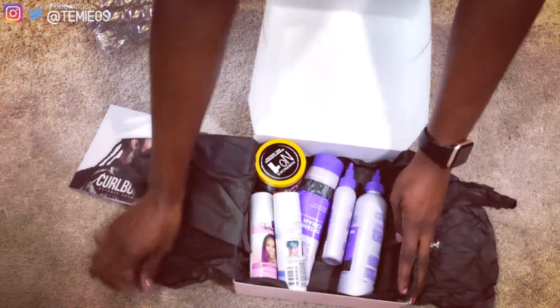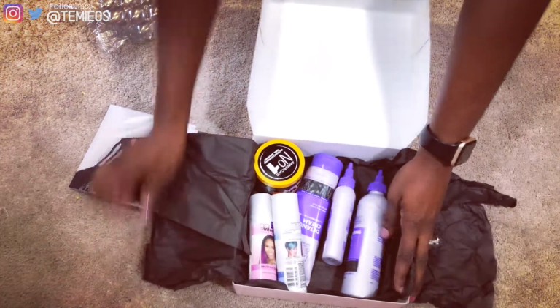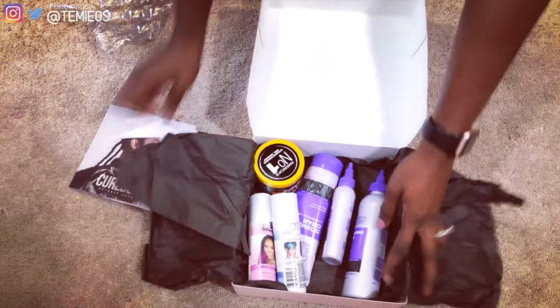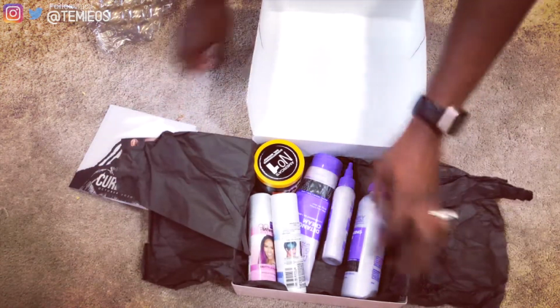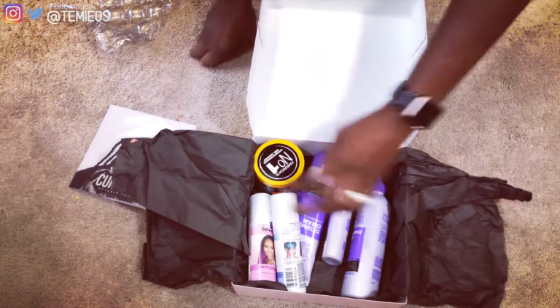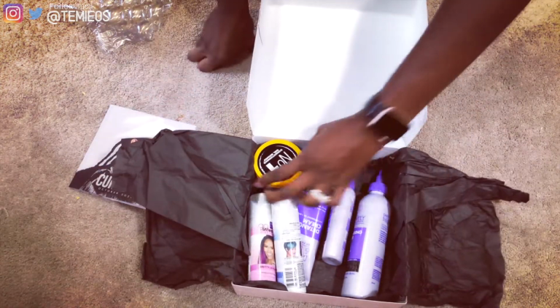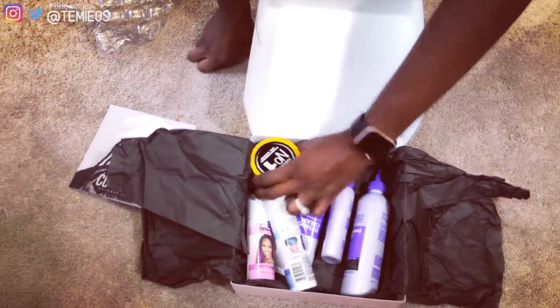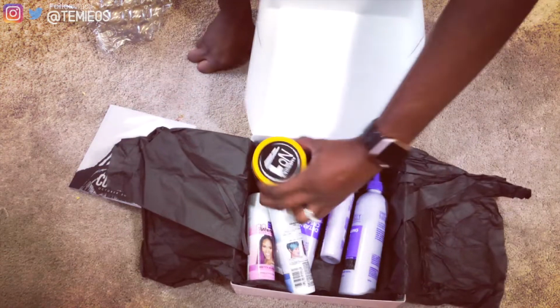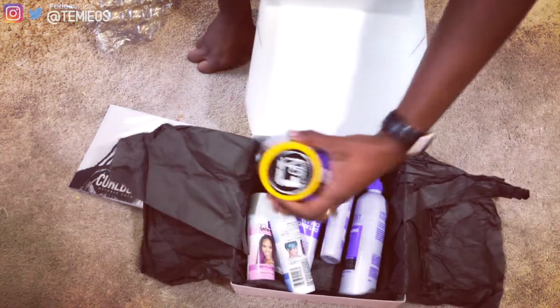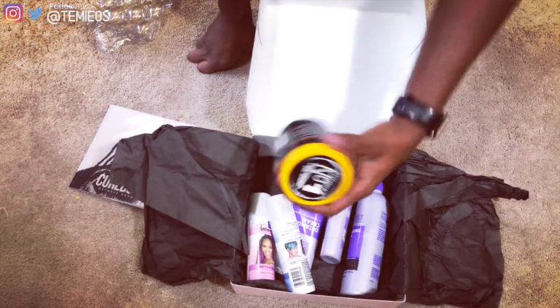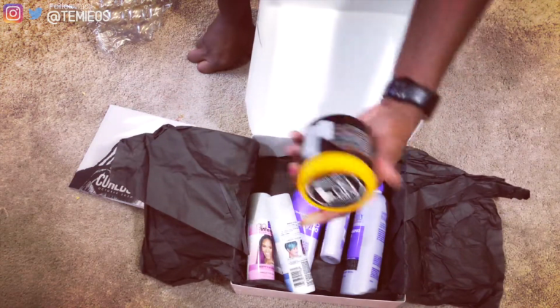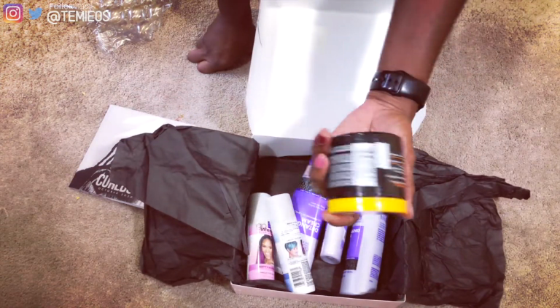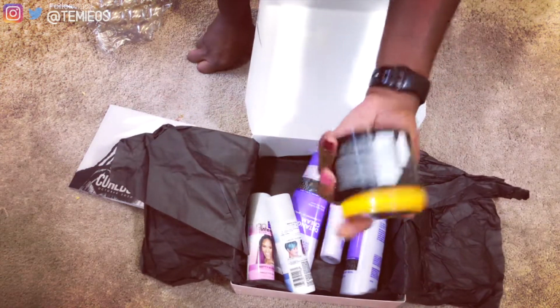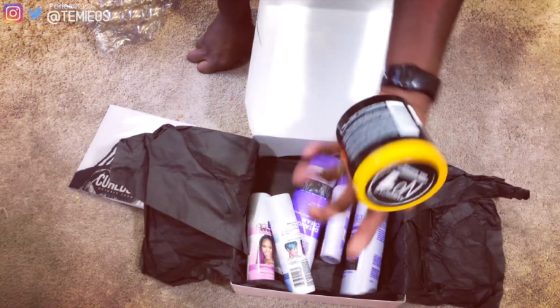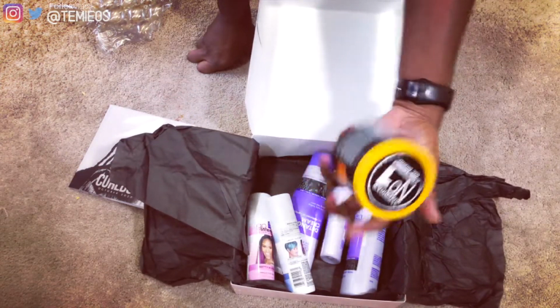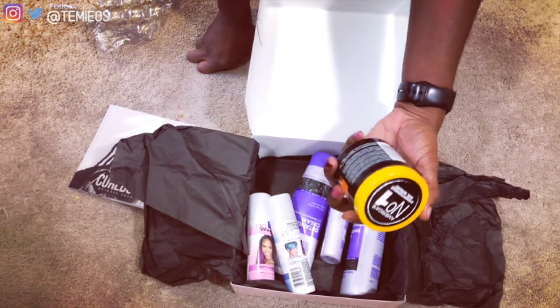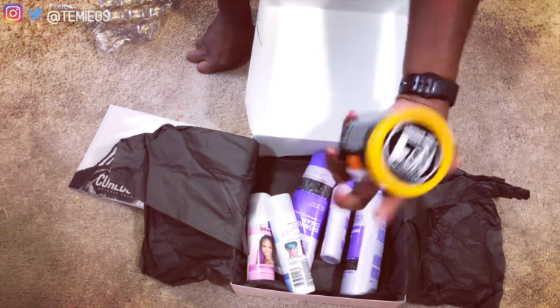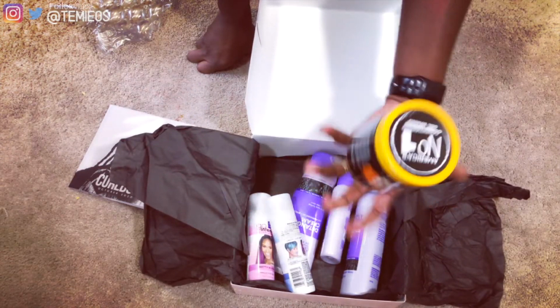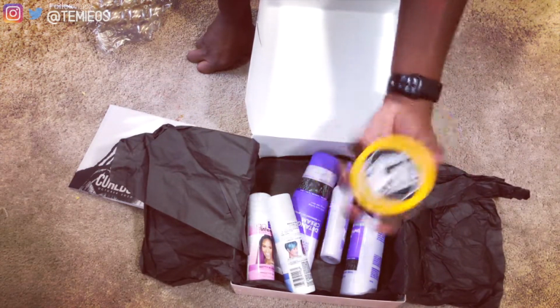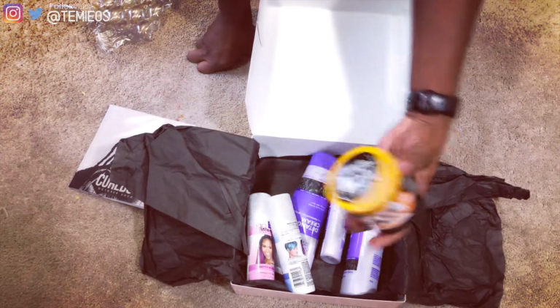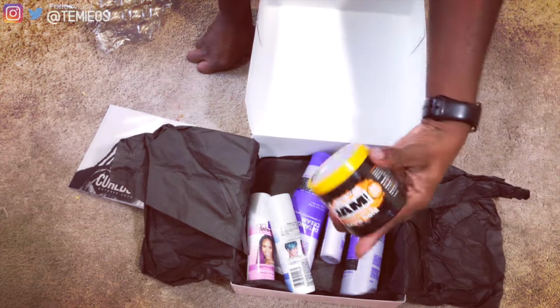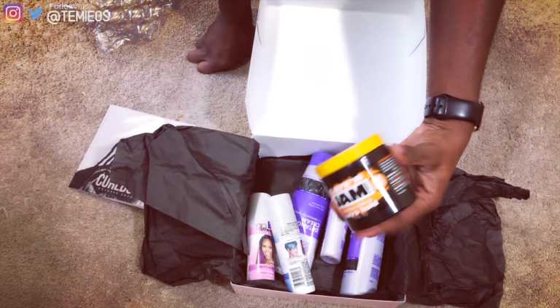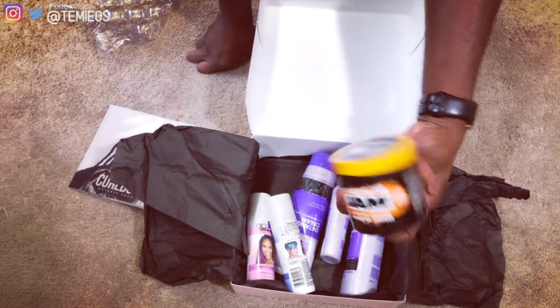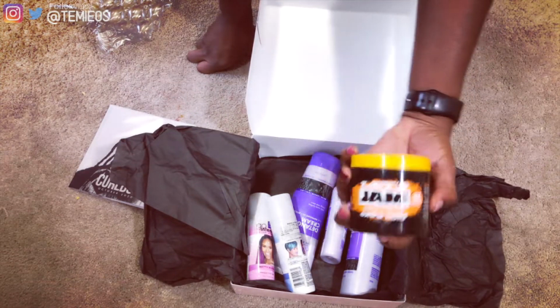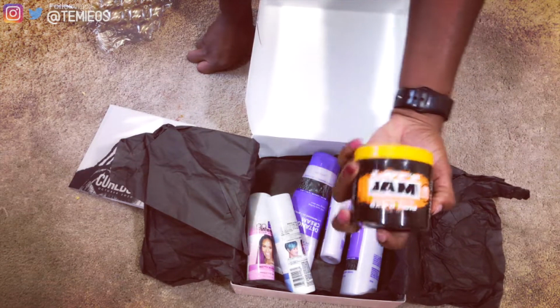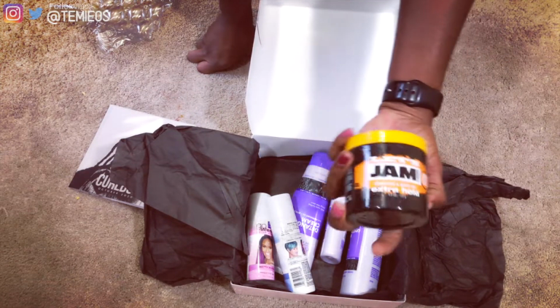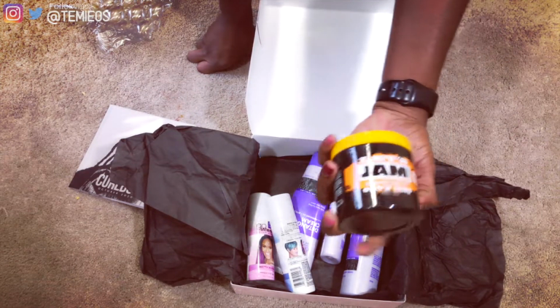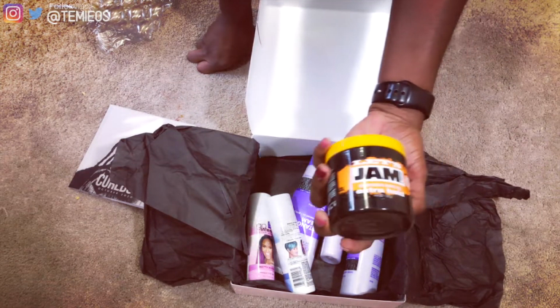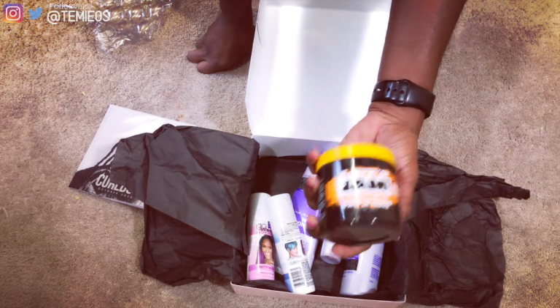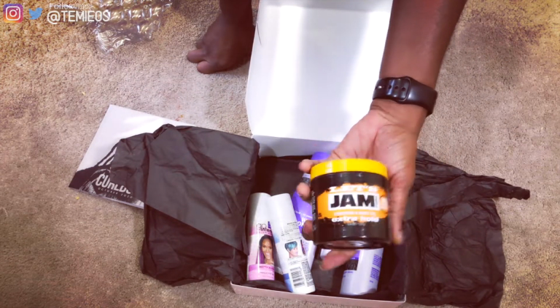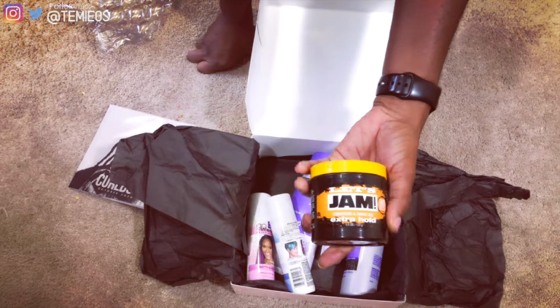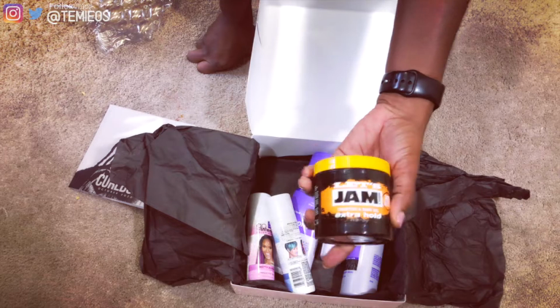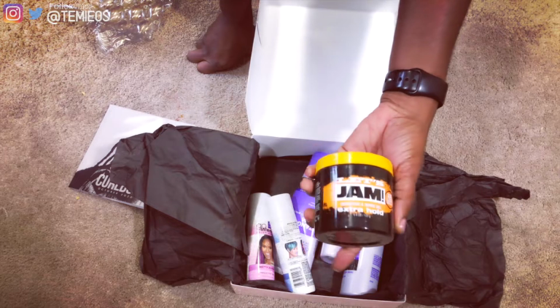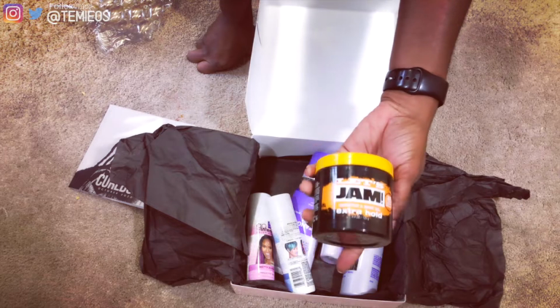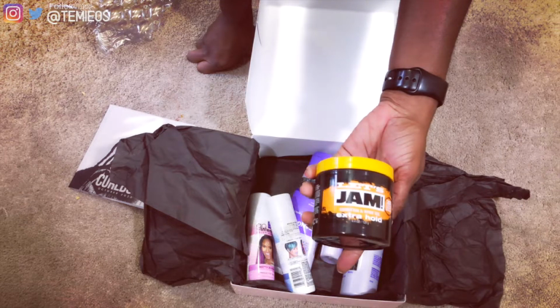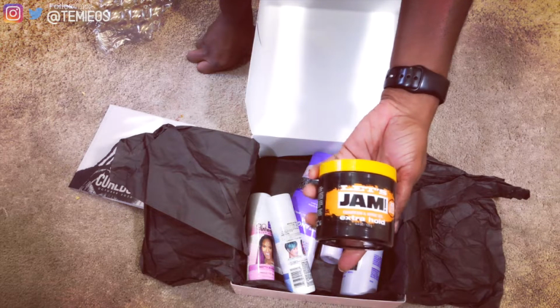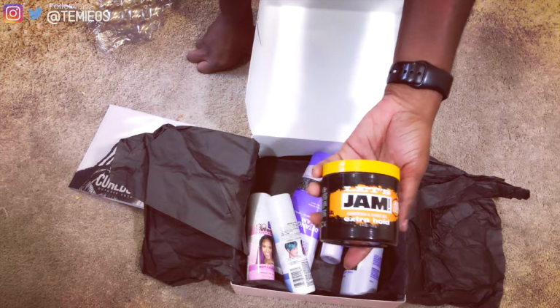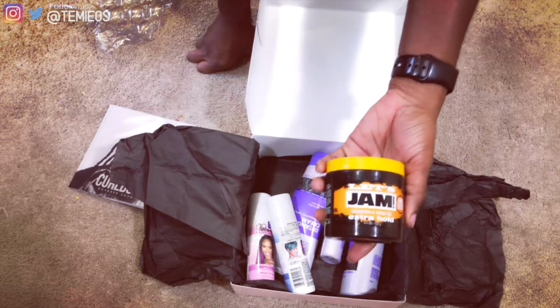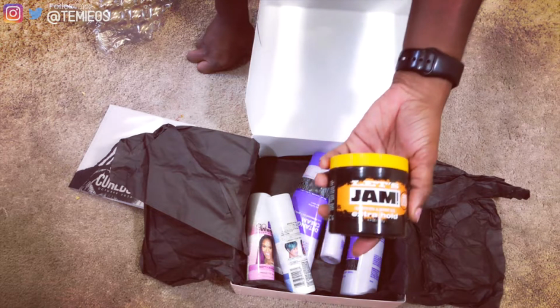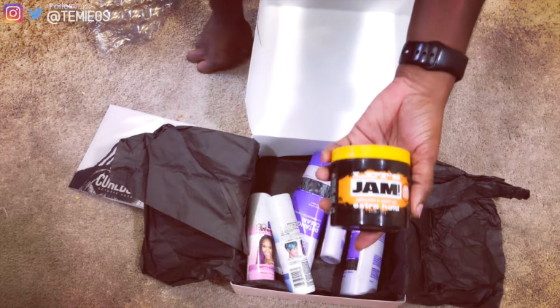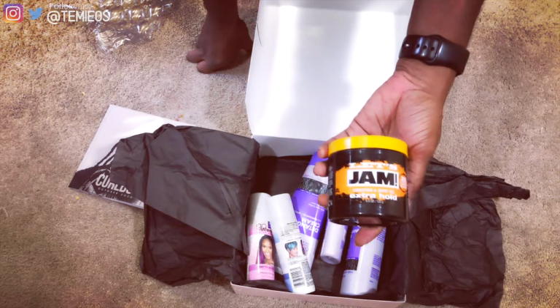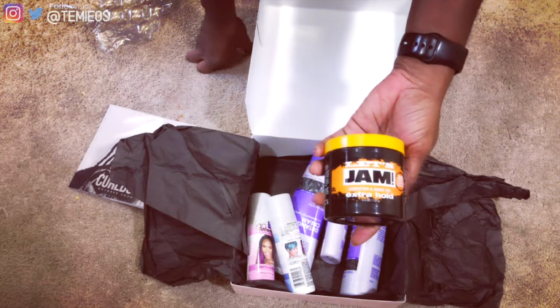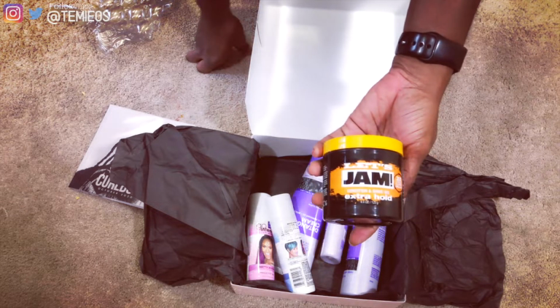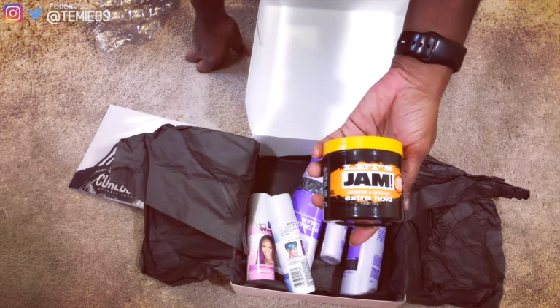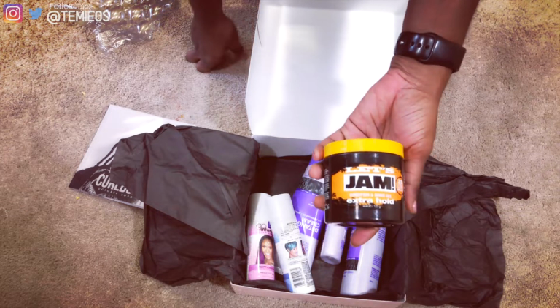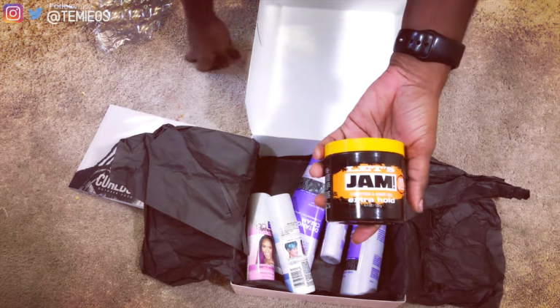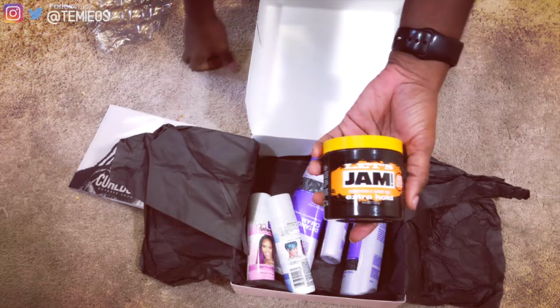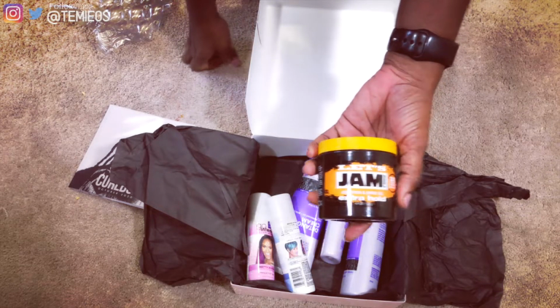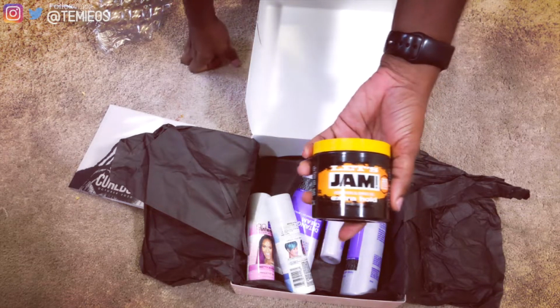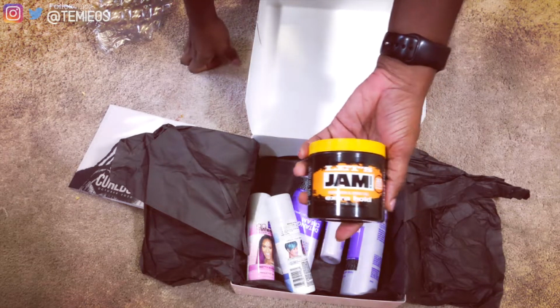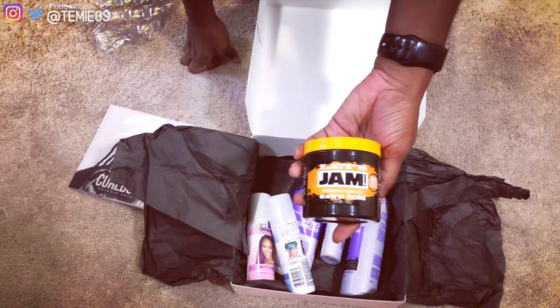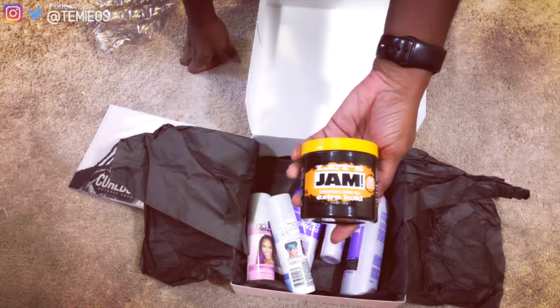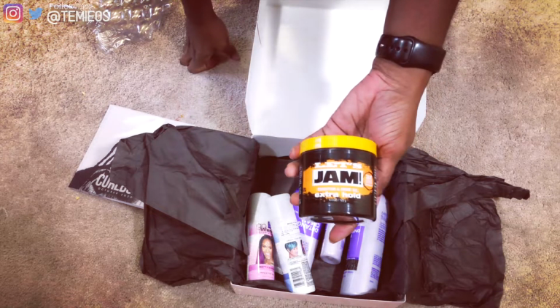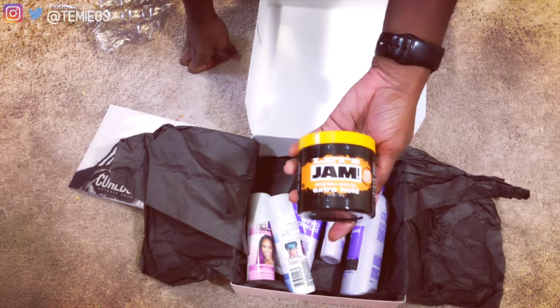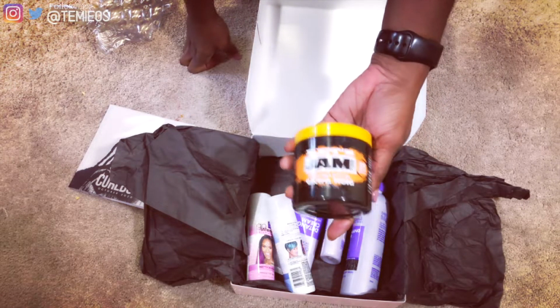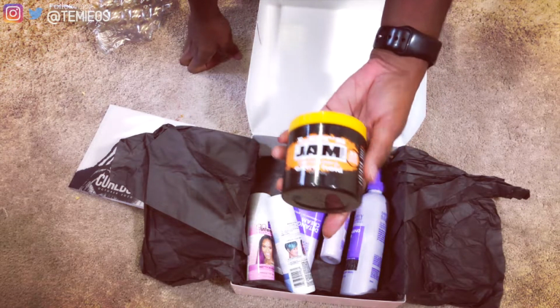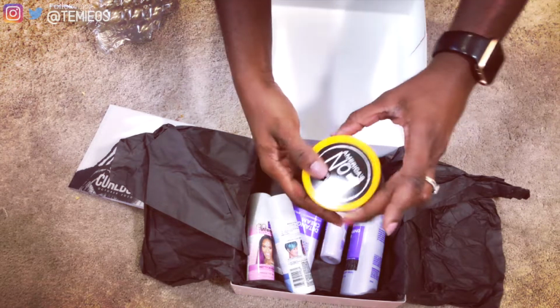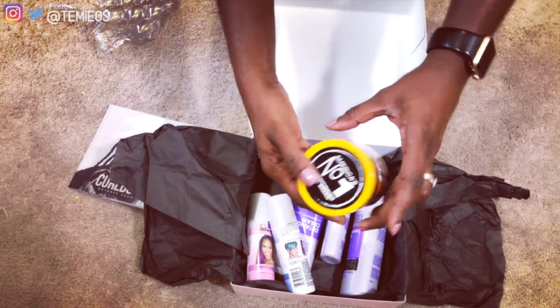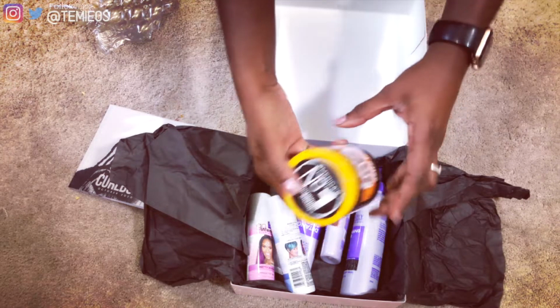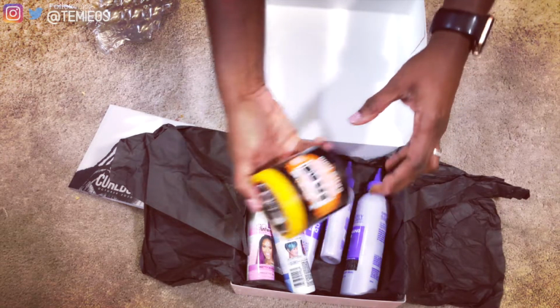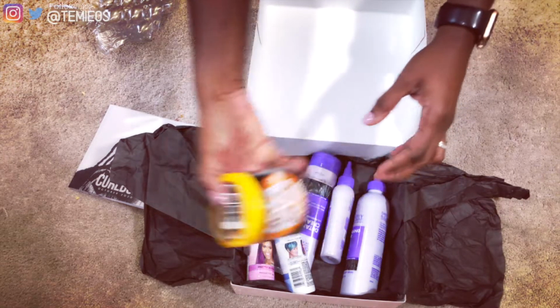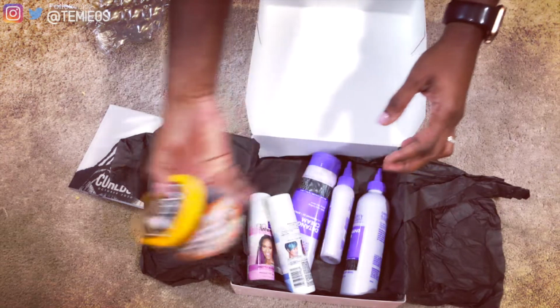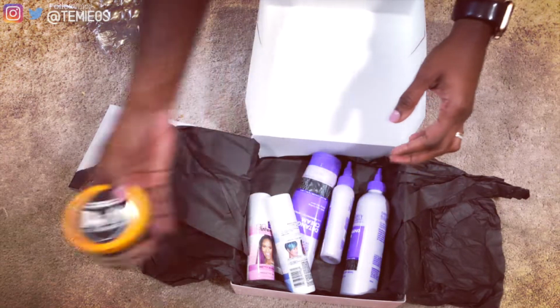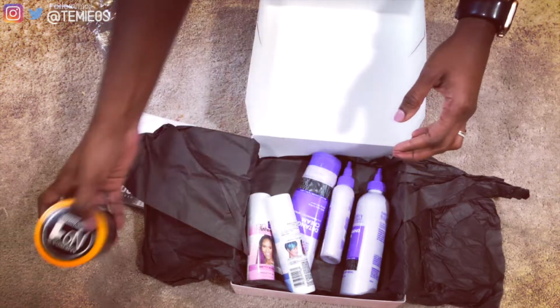The first item is the Soft Sheen Carson Let's Jam extra hold conditioning gel for braiders.